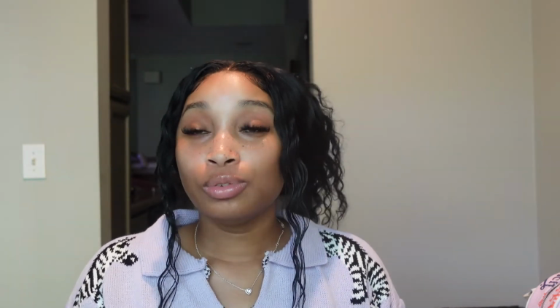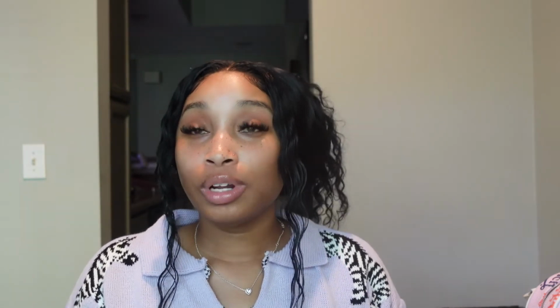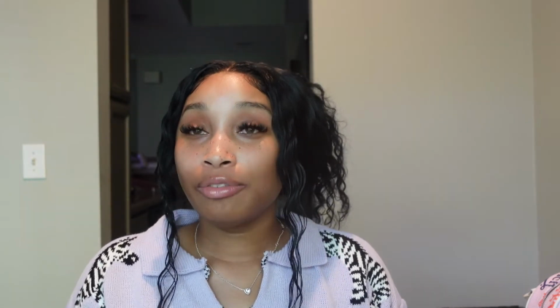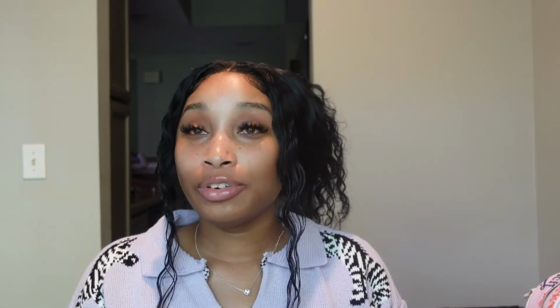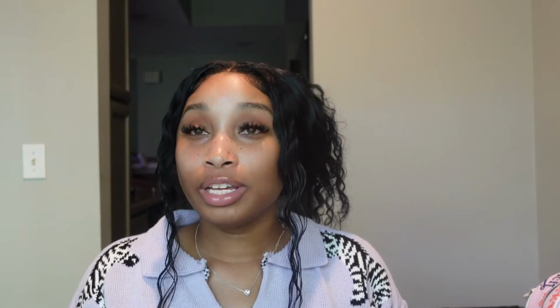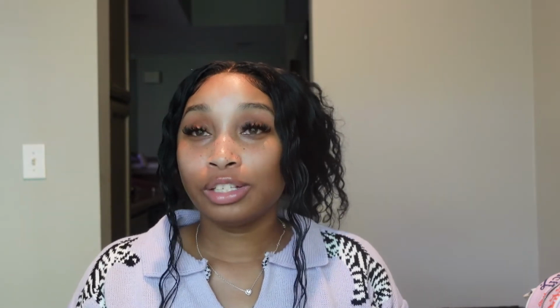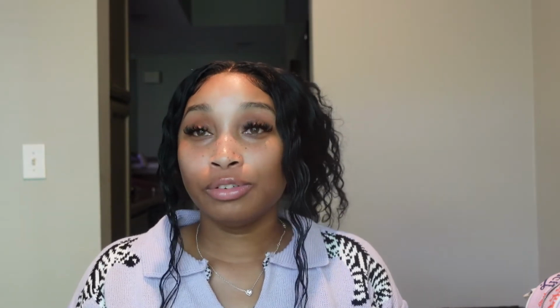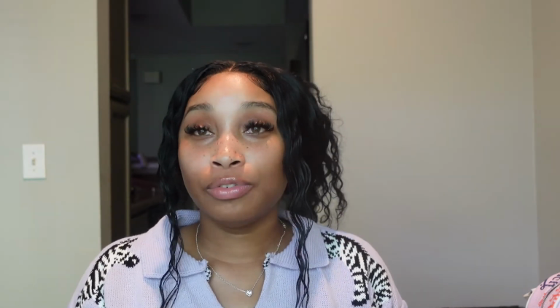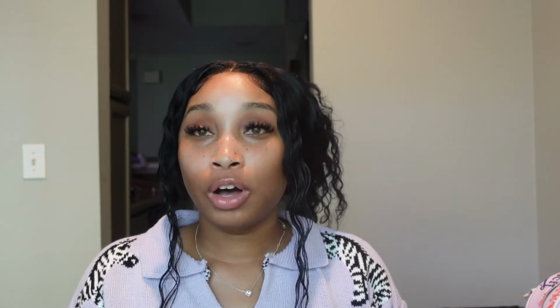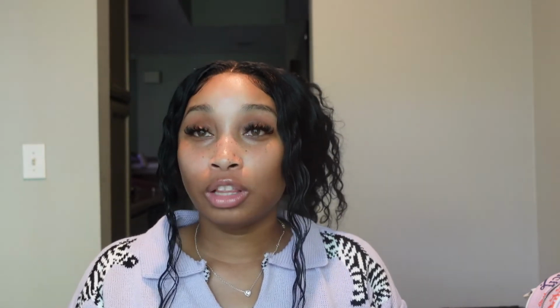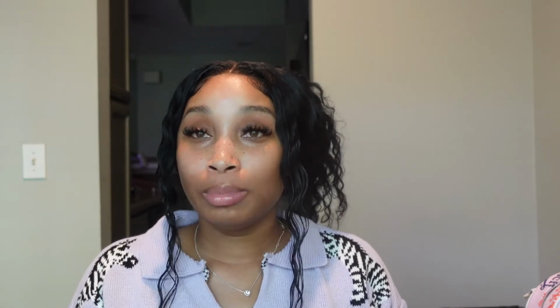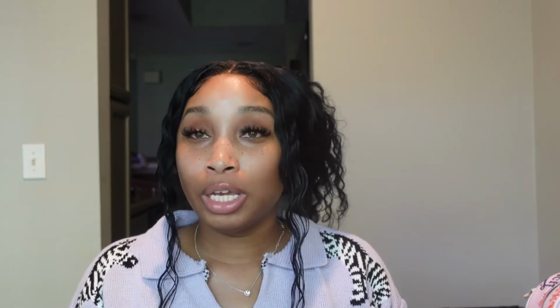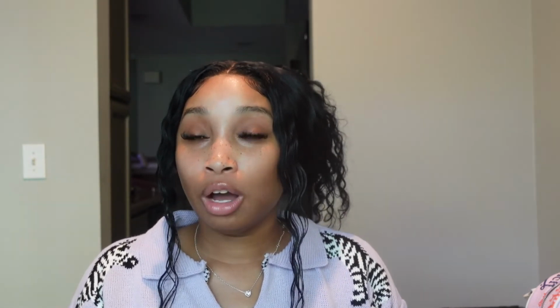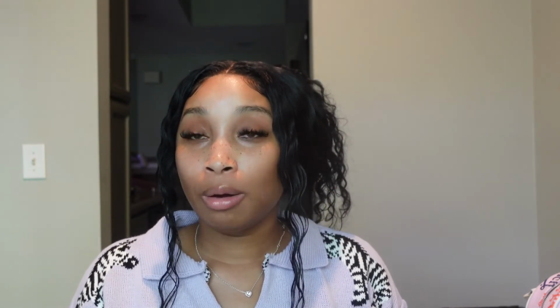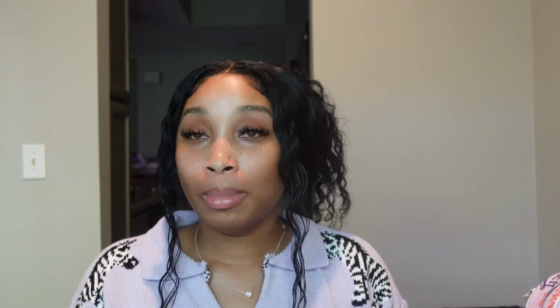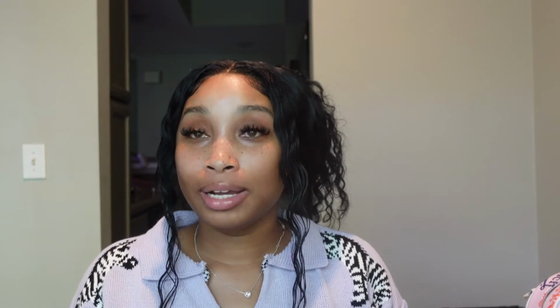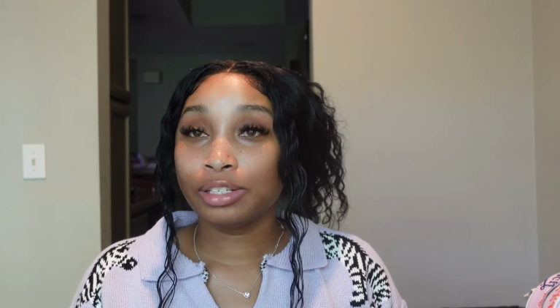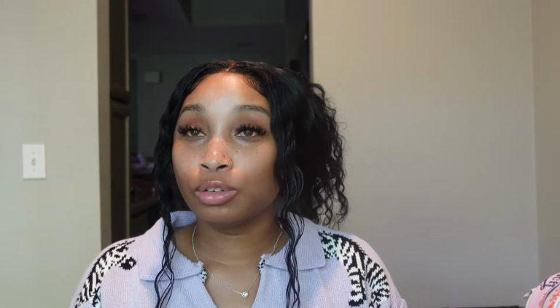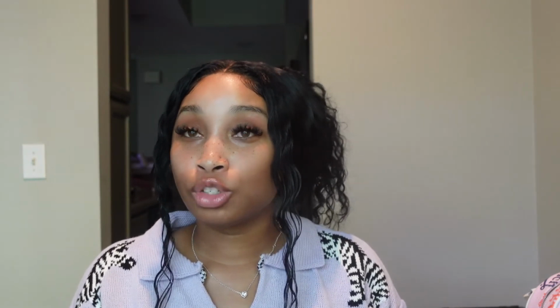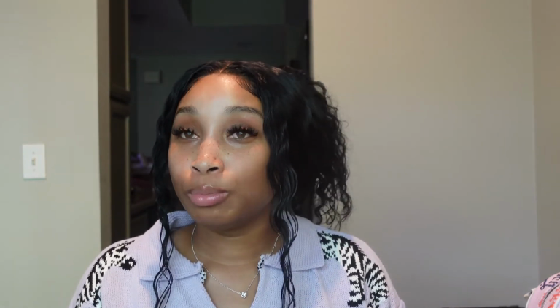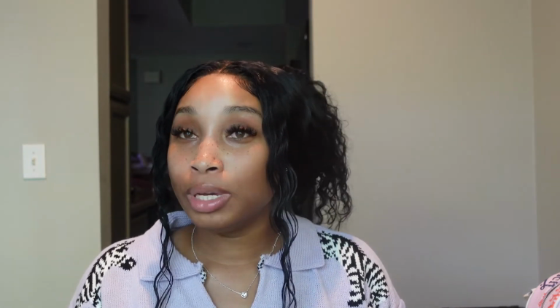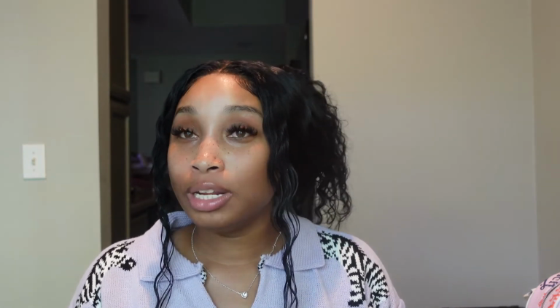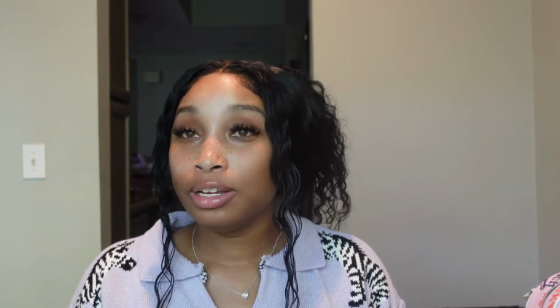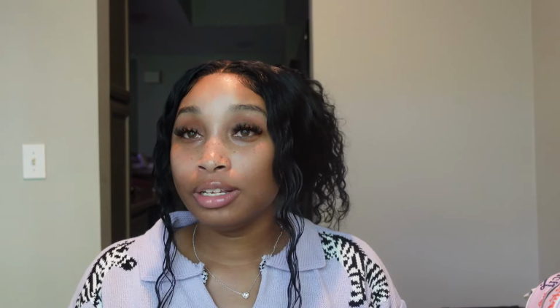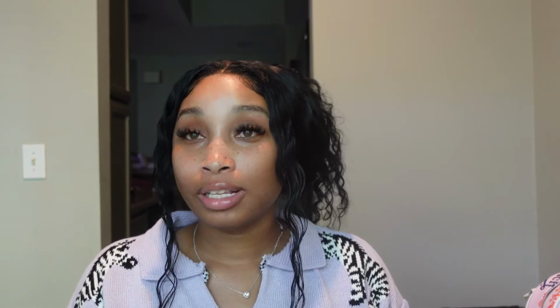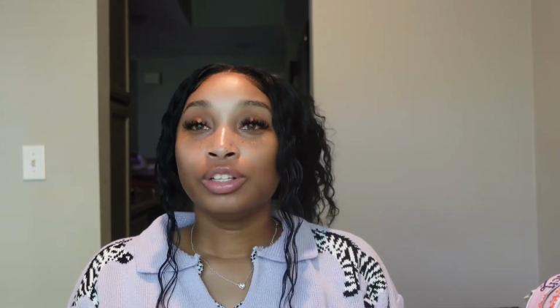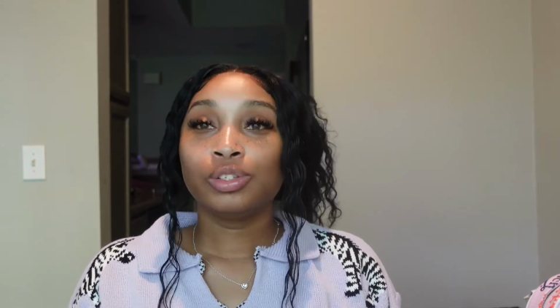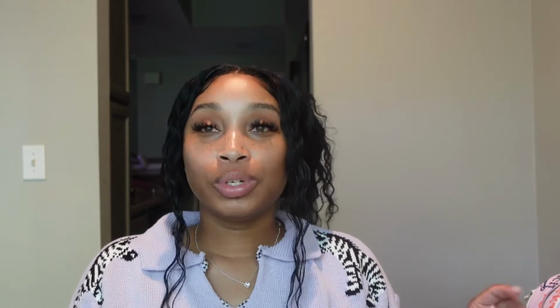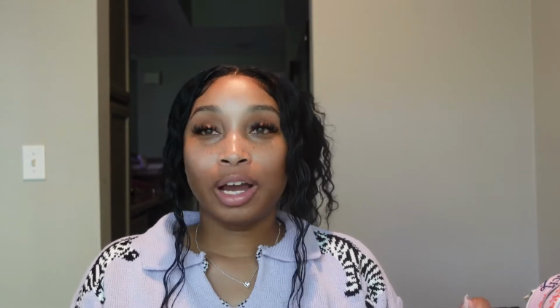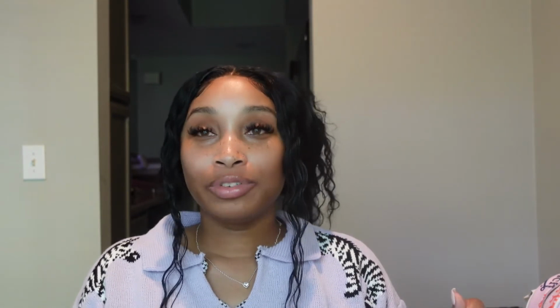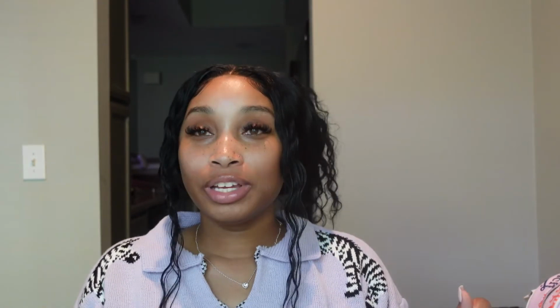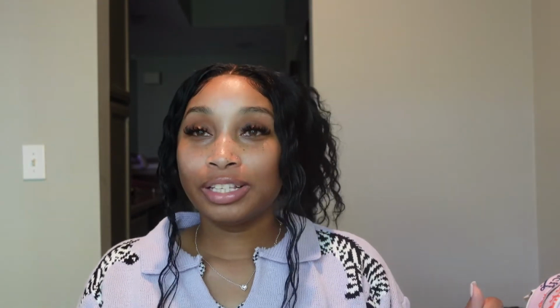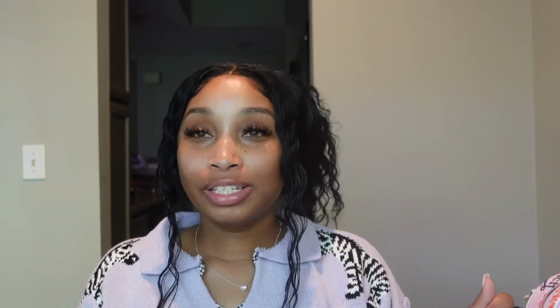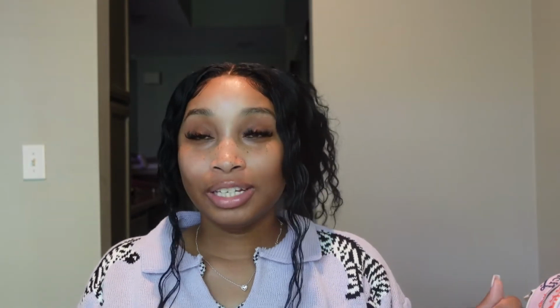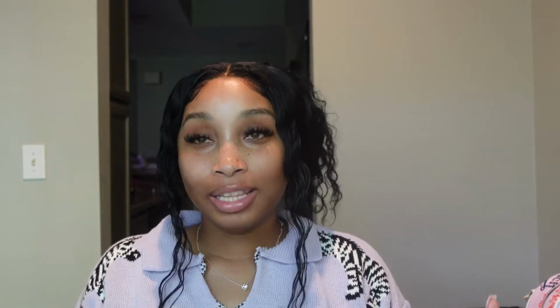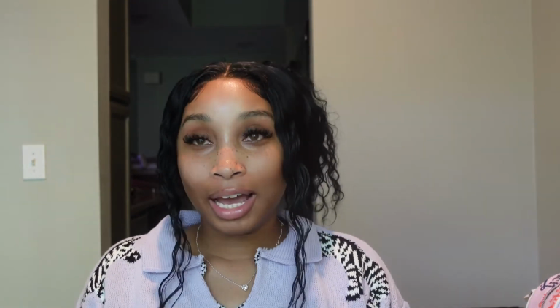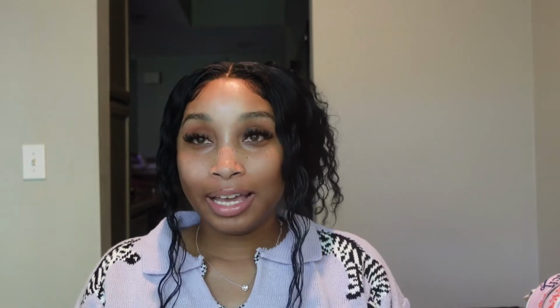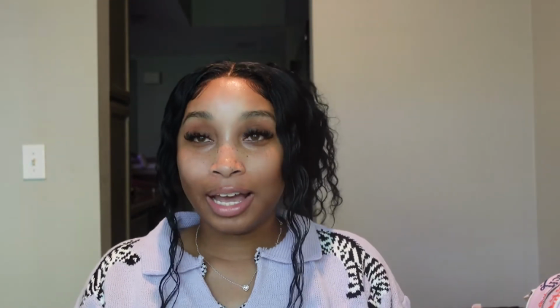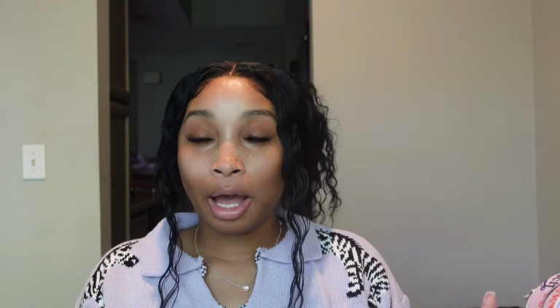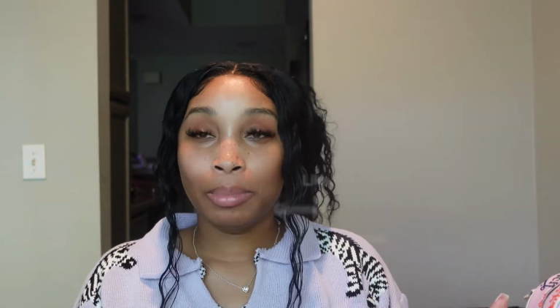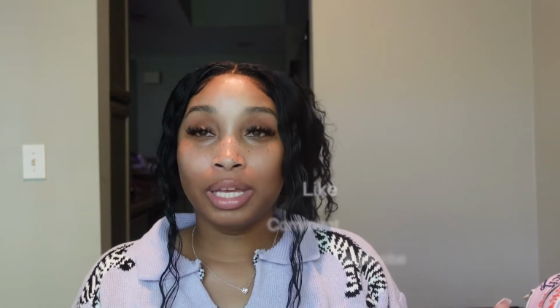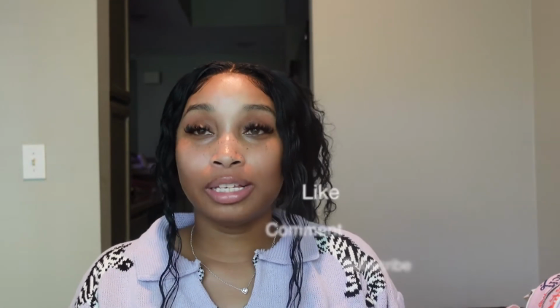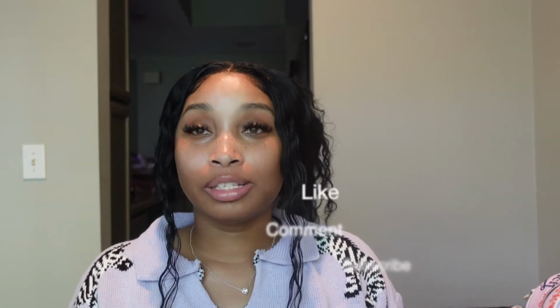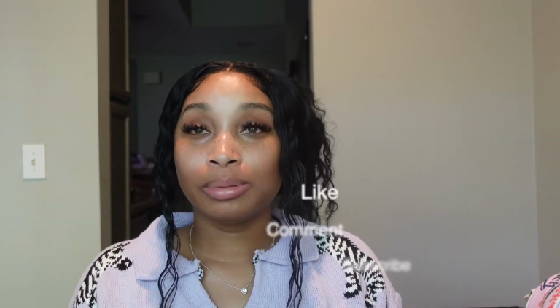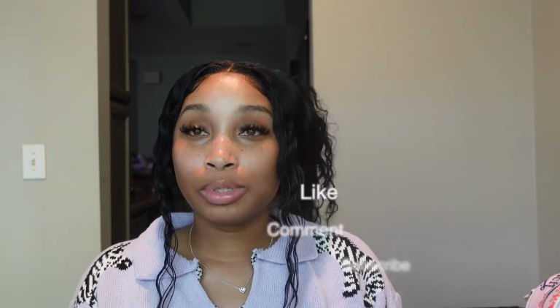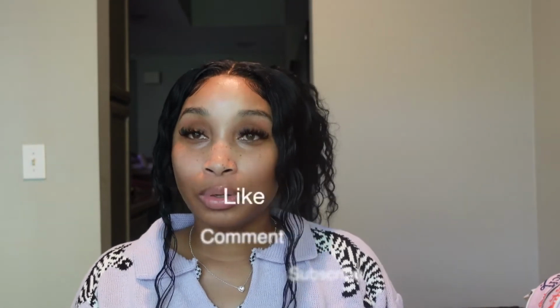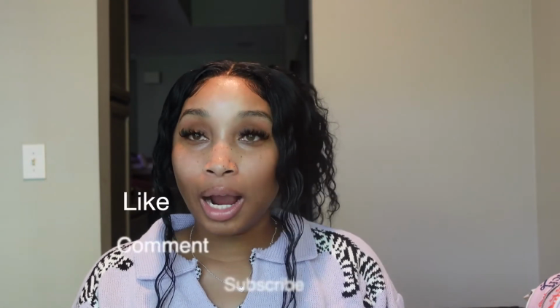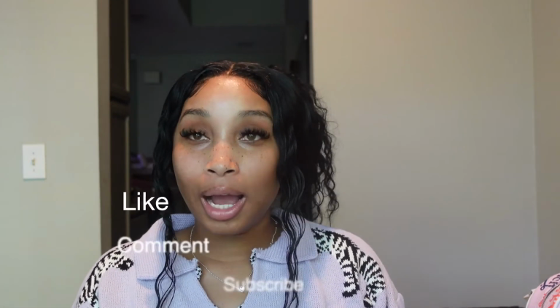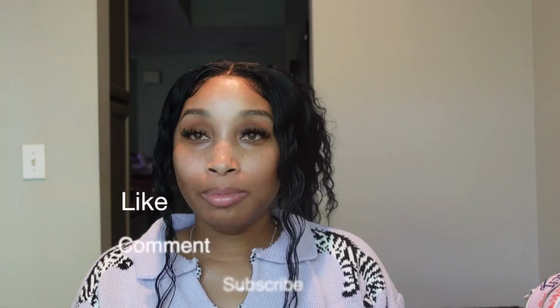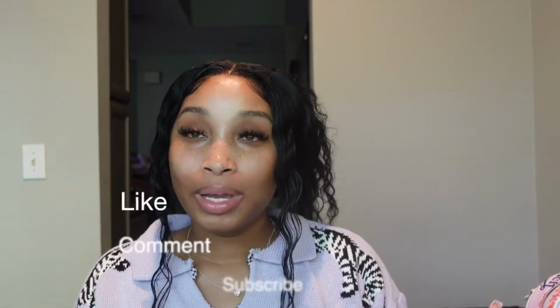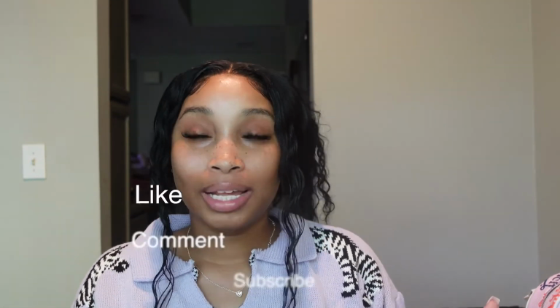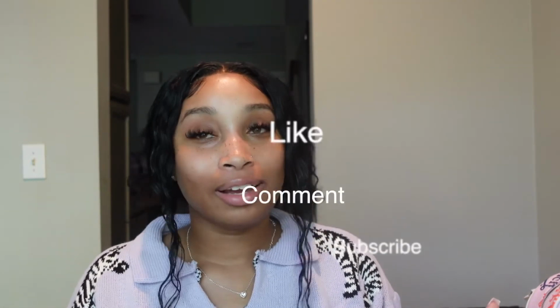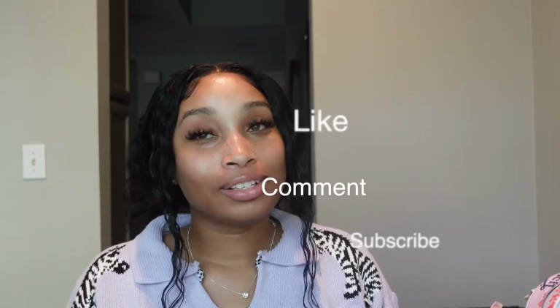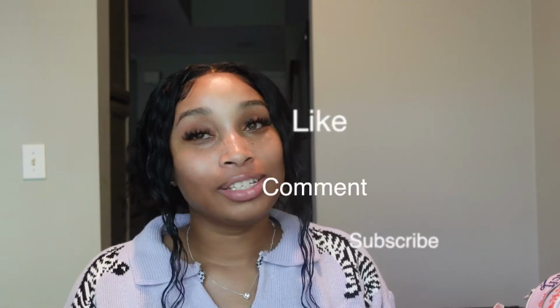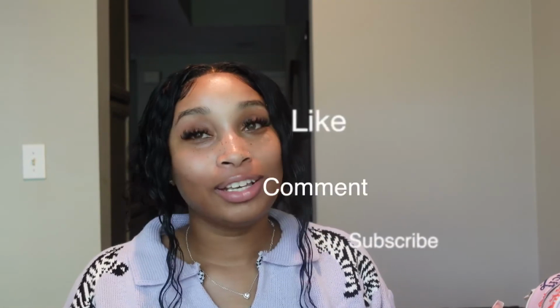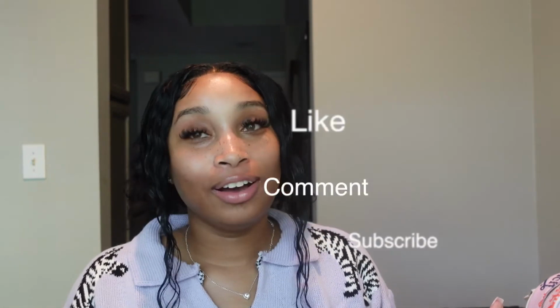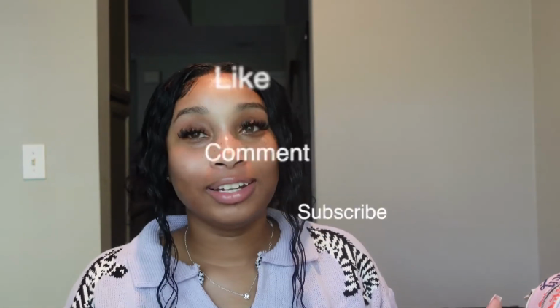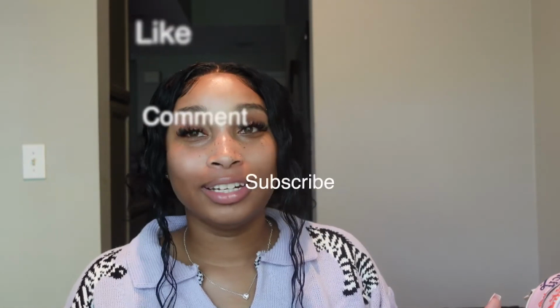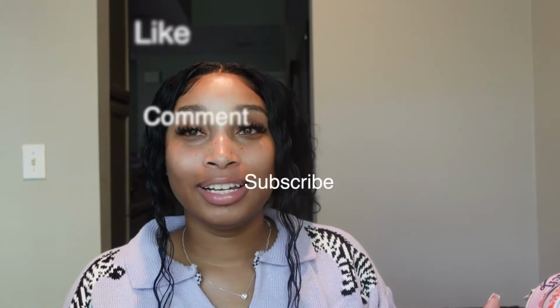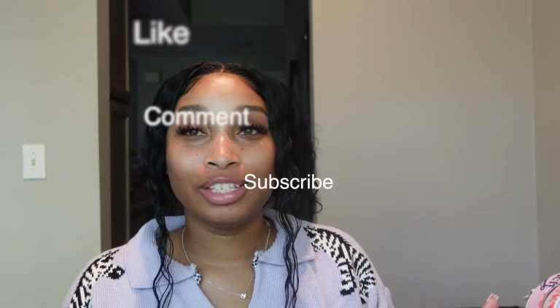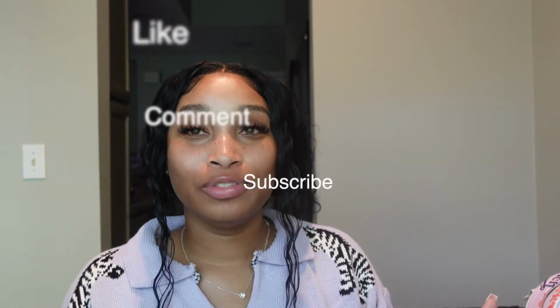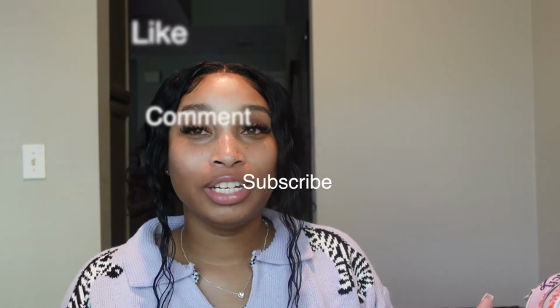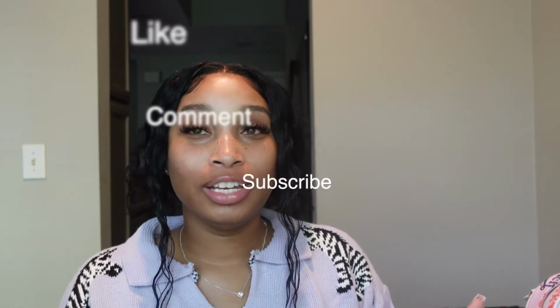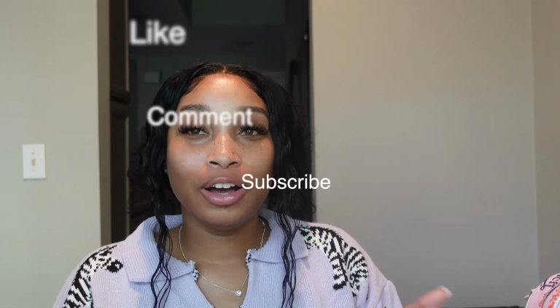Do not forget to follow me on my social media. Do not forget to like, comment, and subscribe, and I'll see y'all in the next video. Bye!